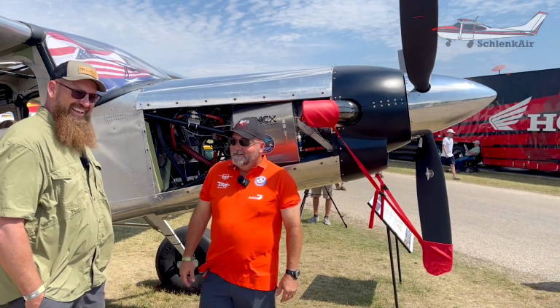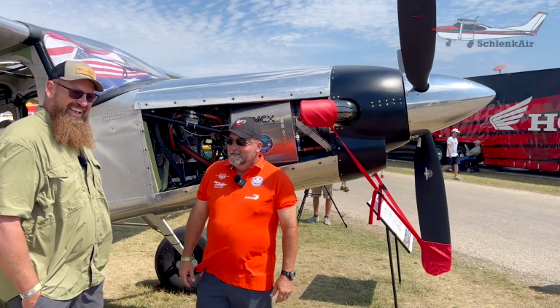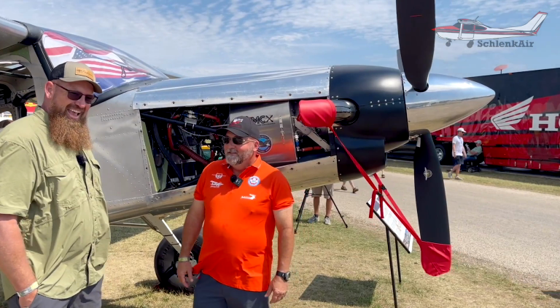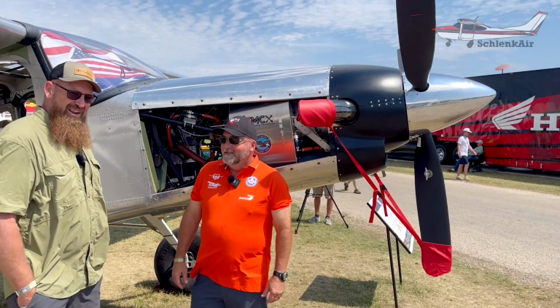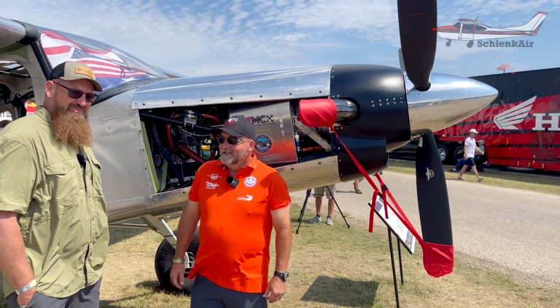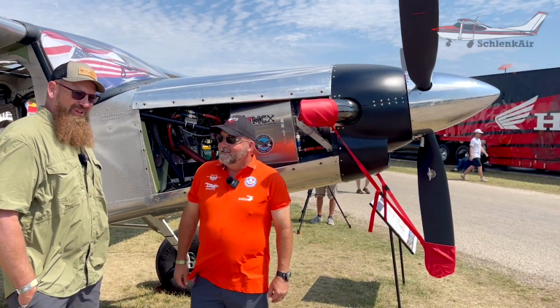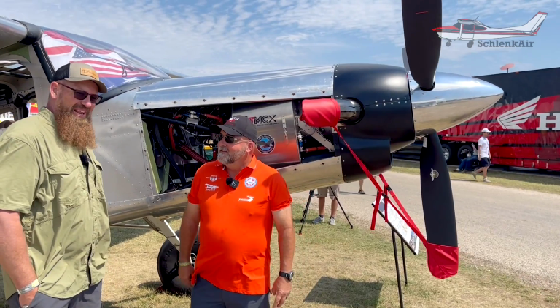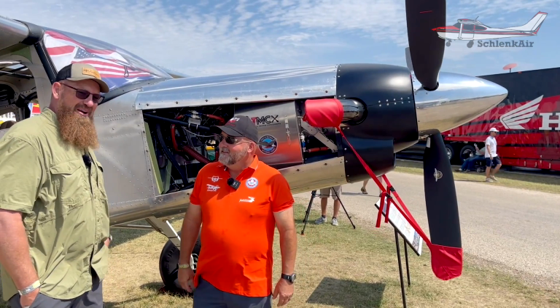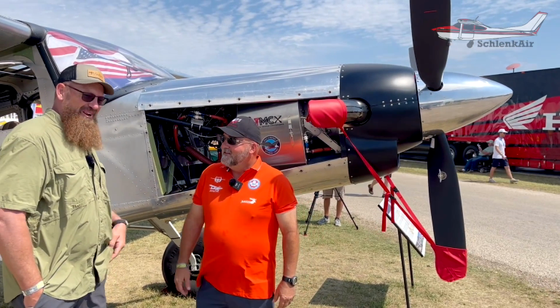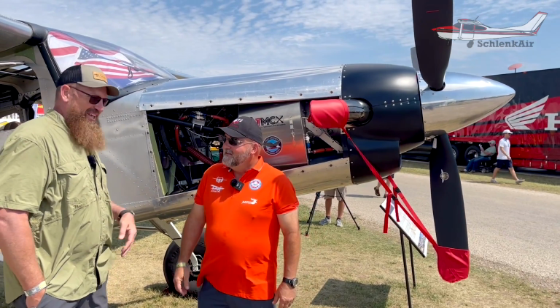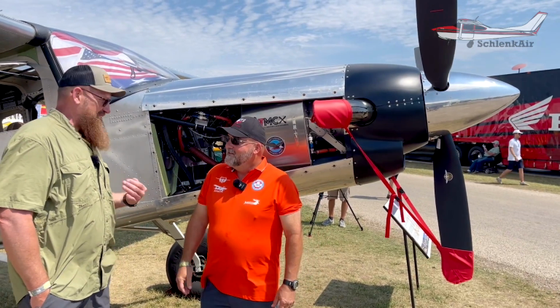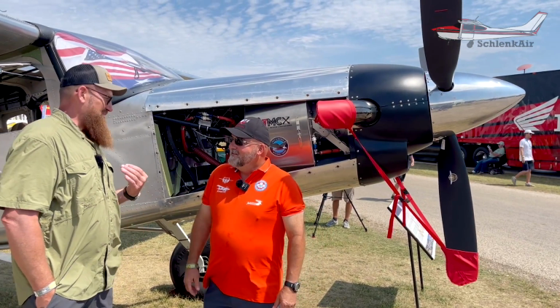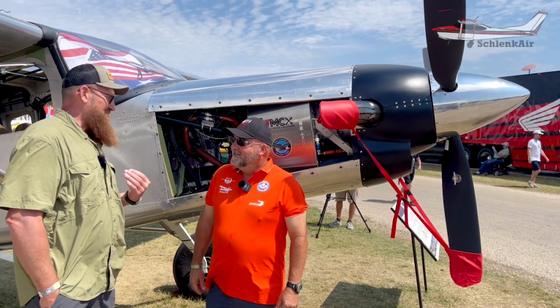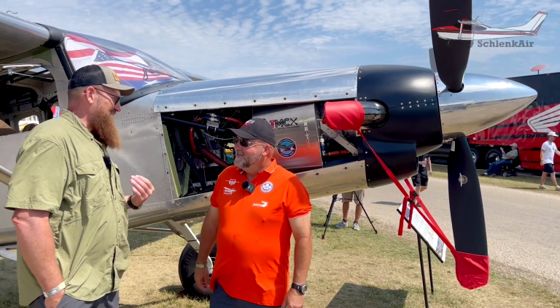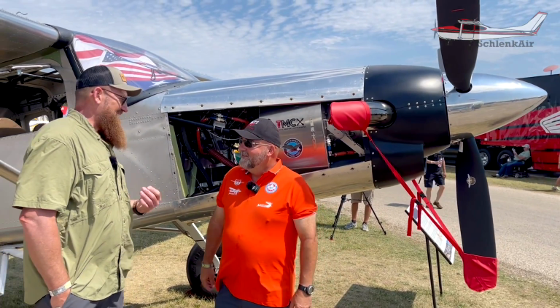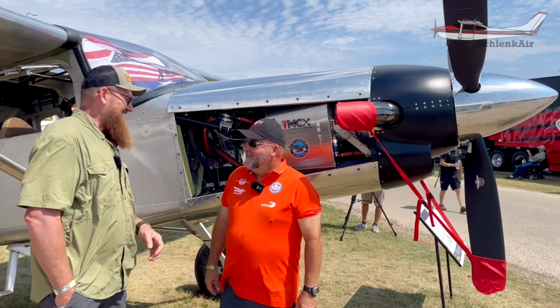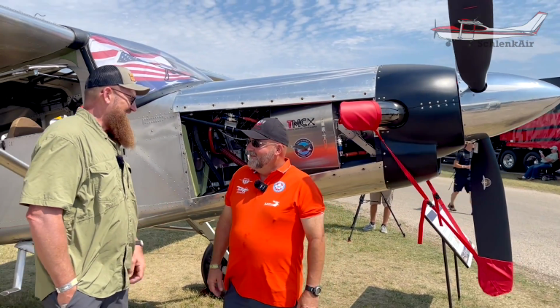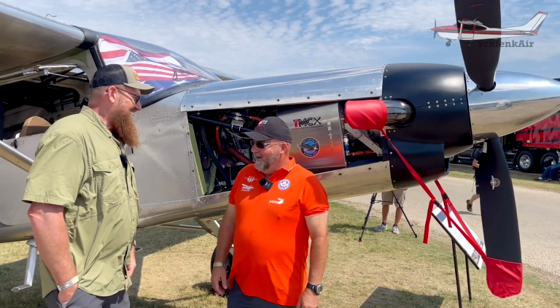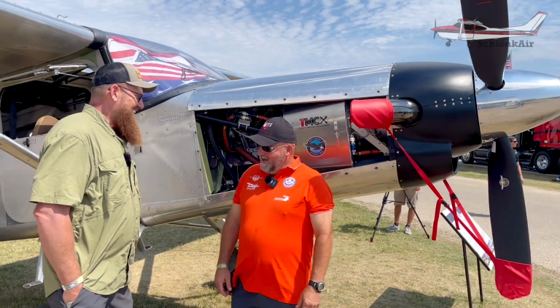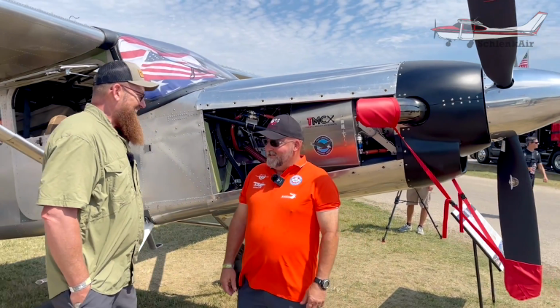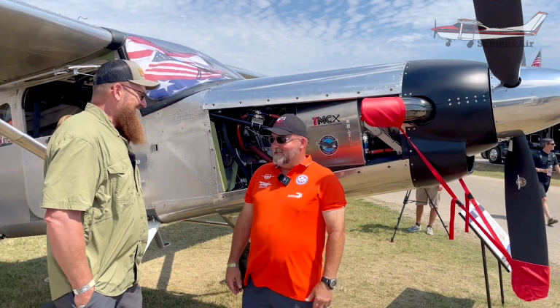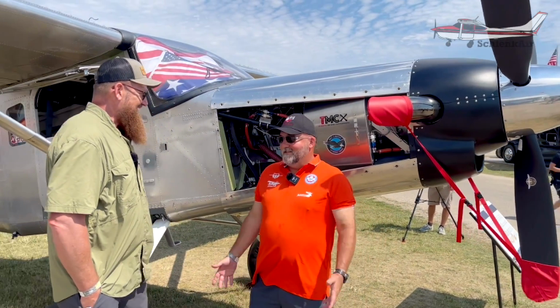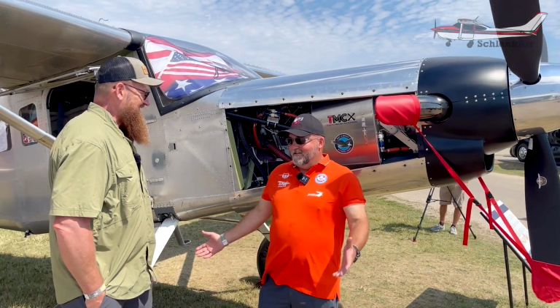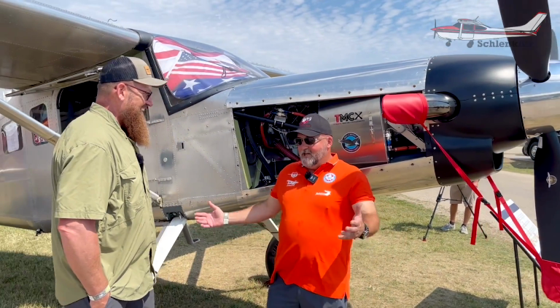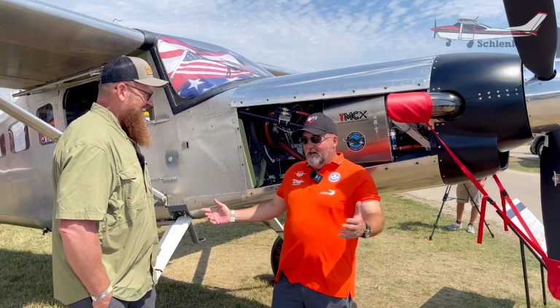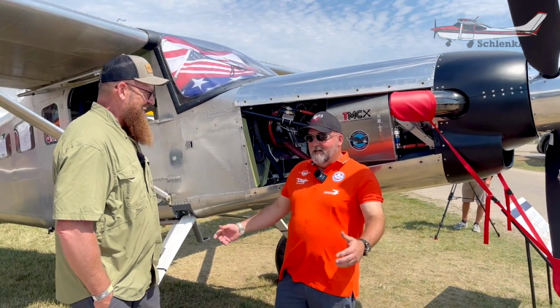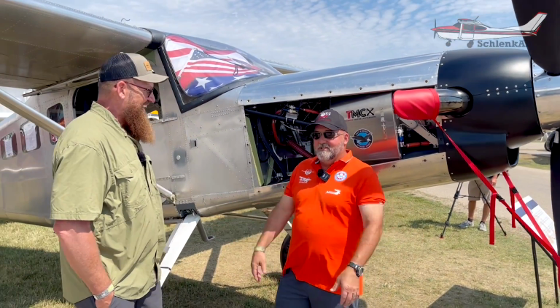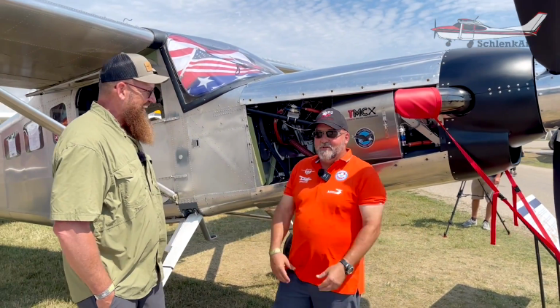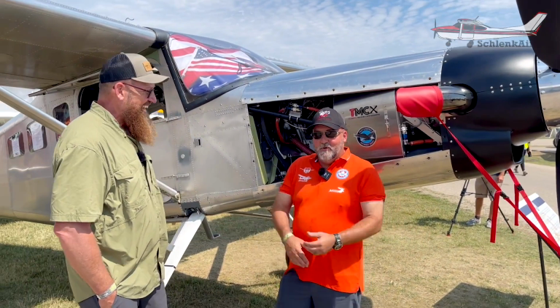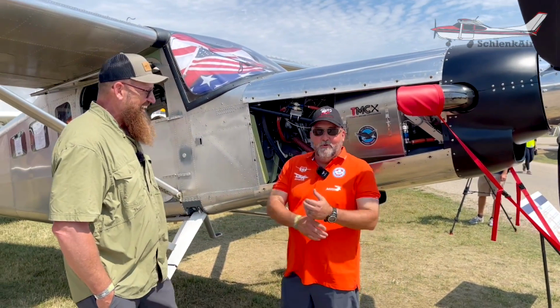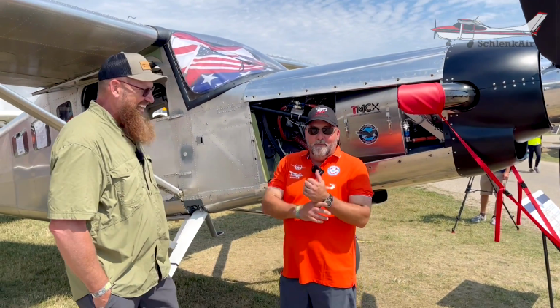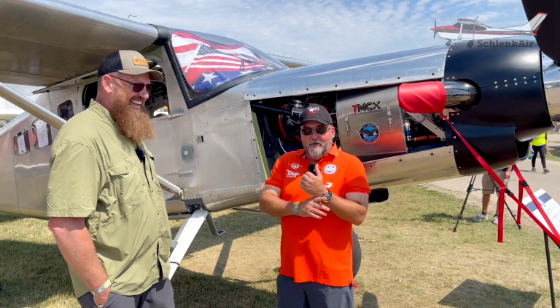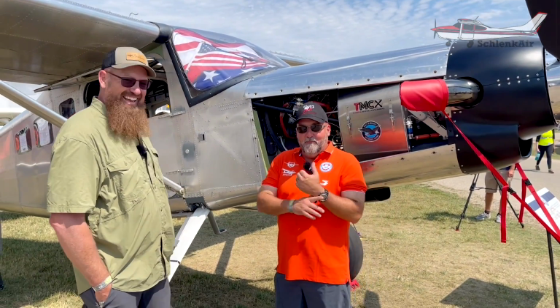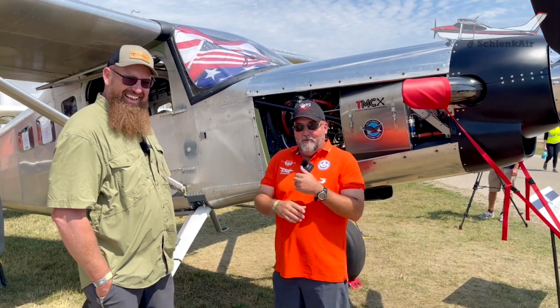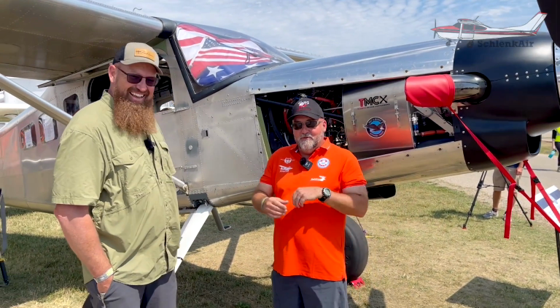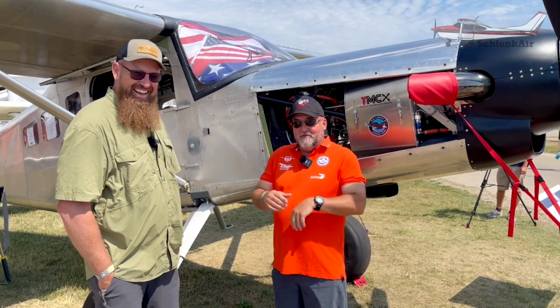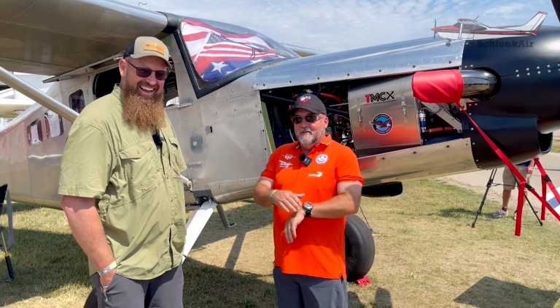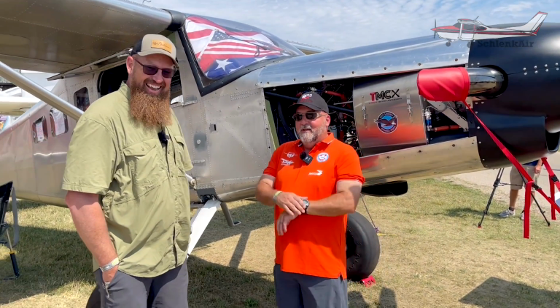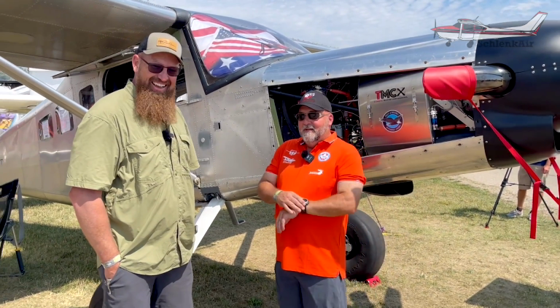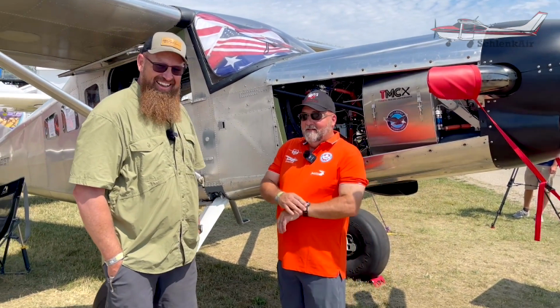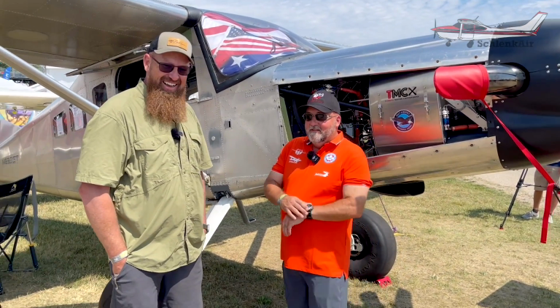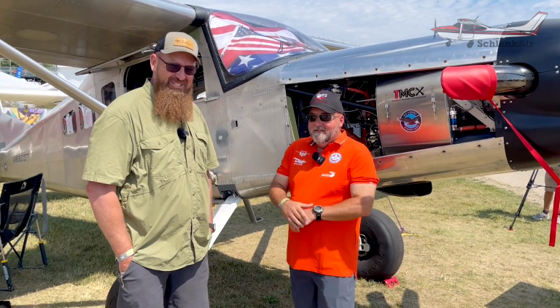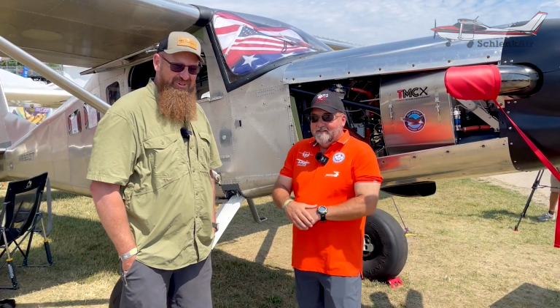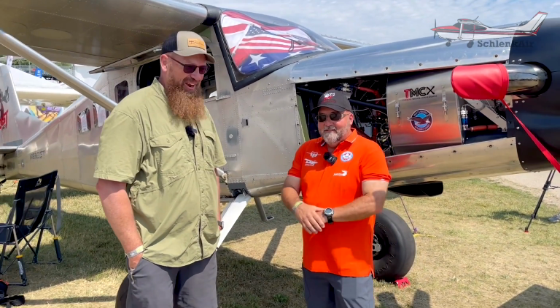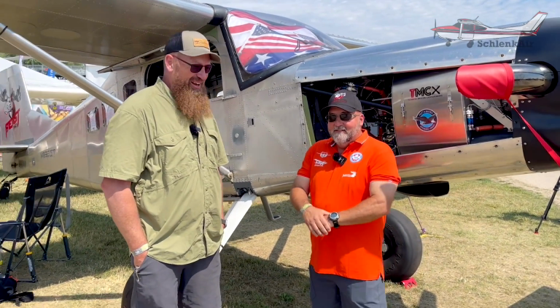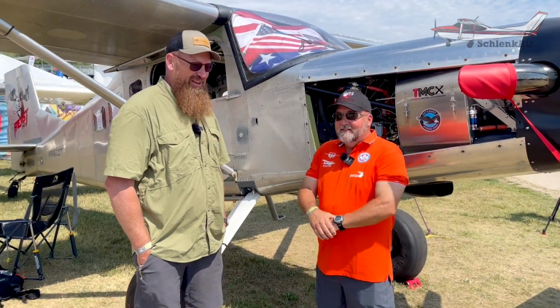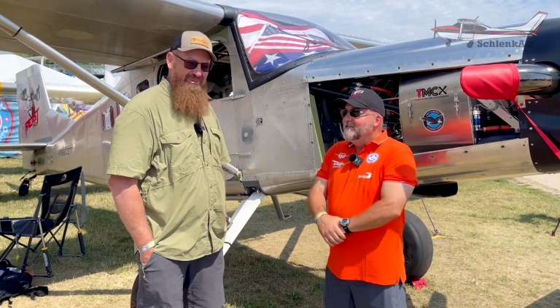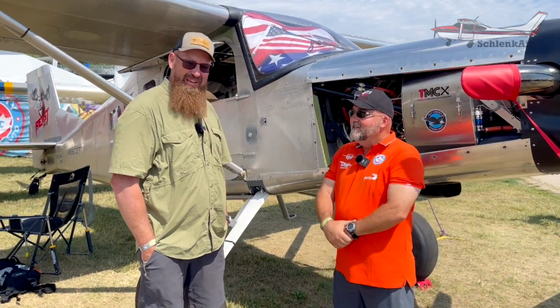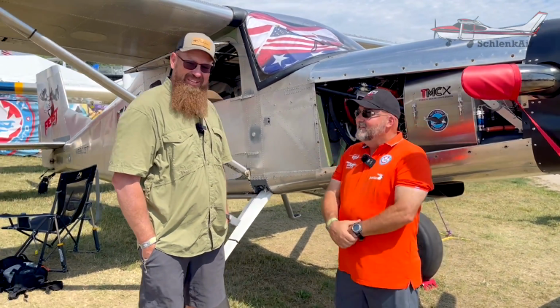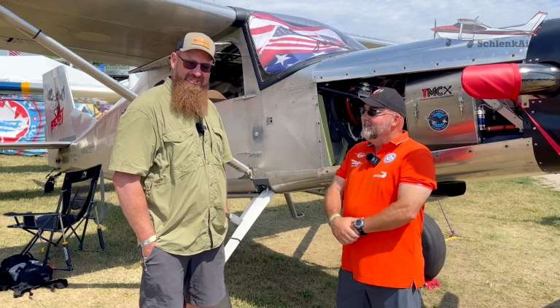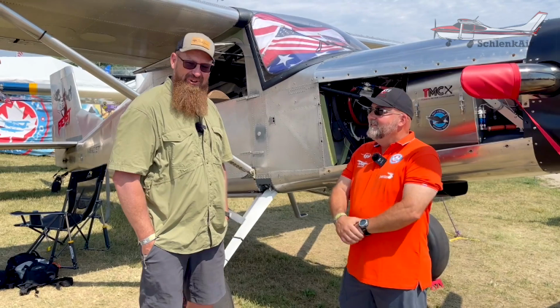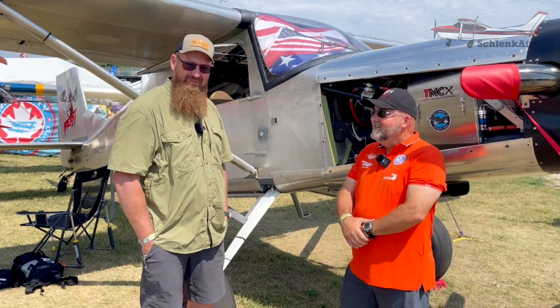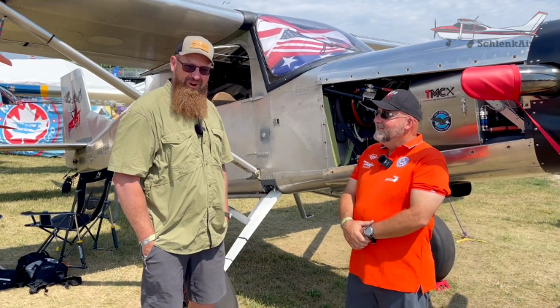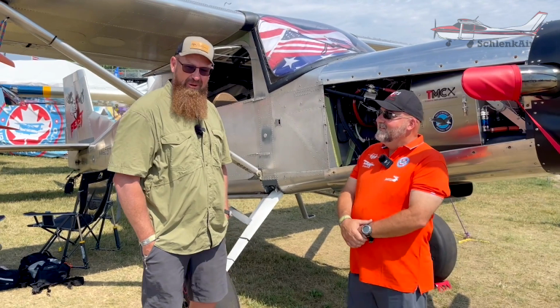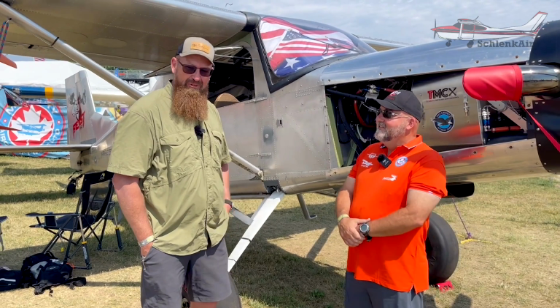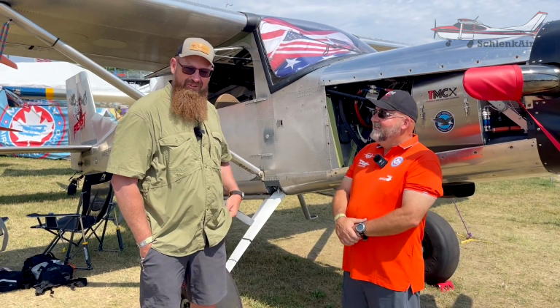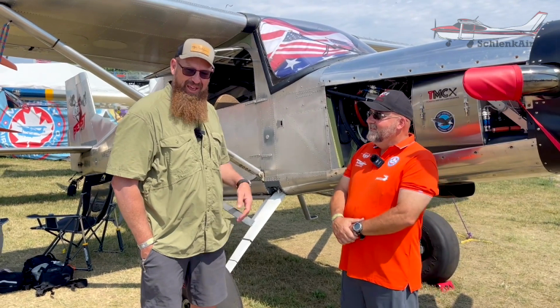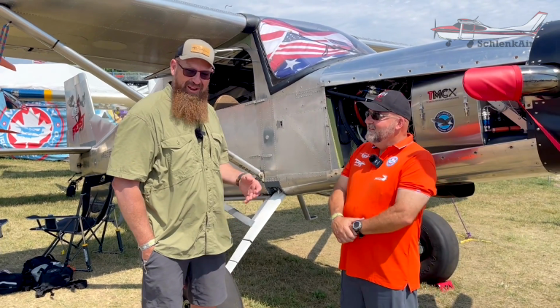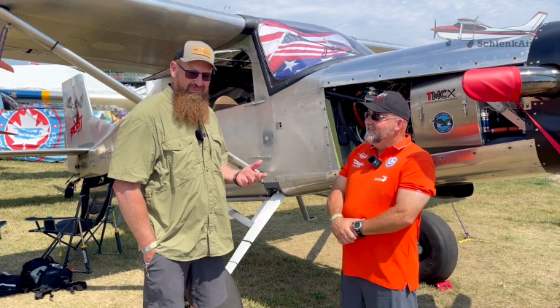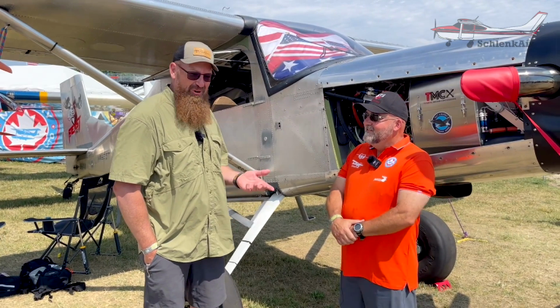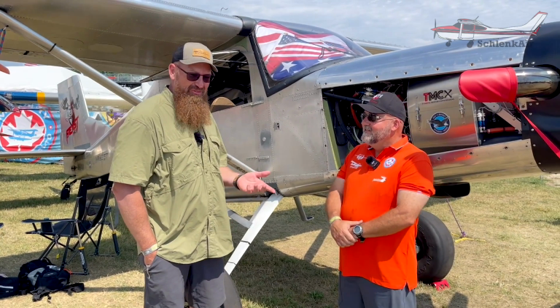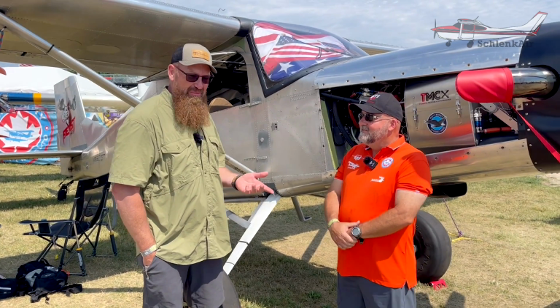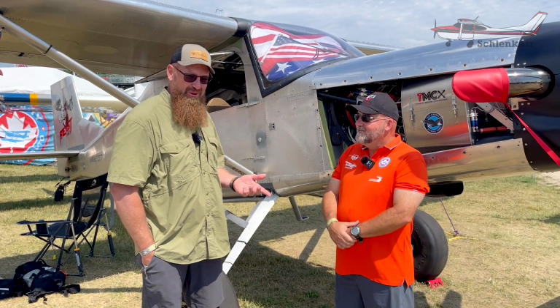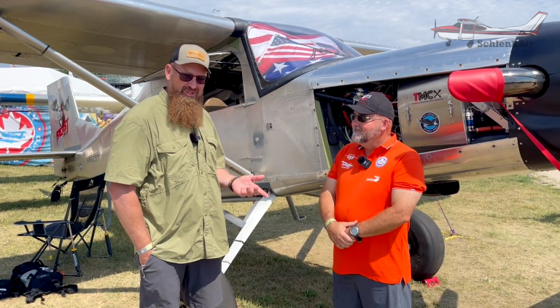And it's a plane I would actually fit in. There's tons of room in the Moose. I try on planes, so I'm a fan of the Murphy Moose.